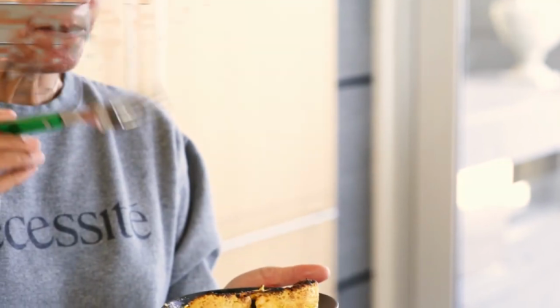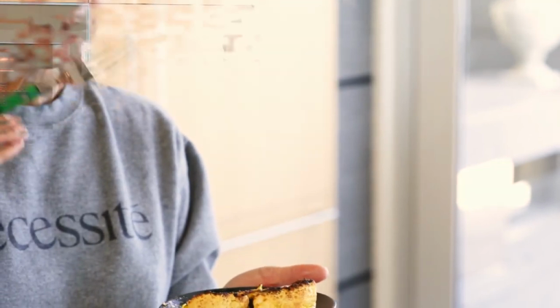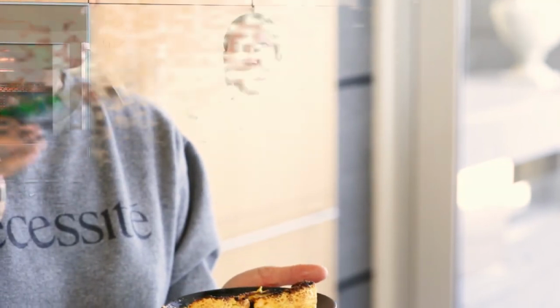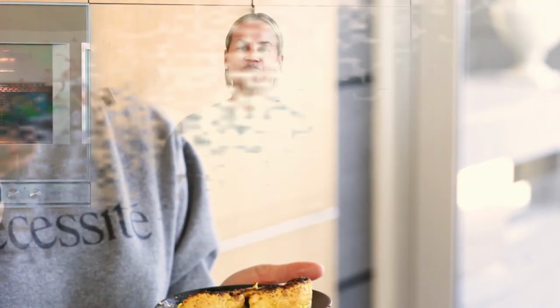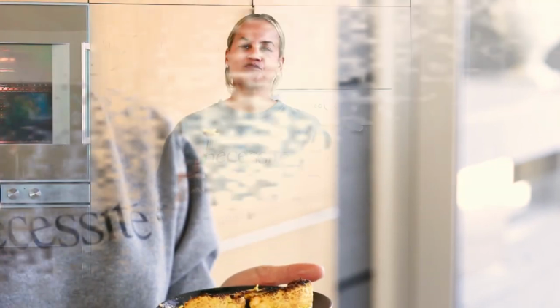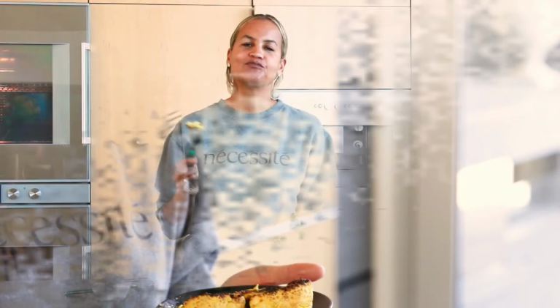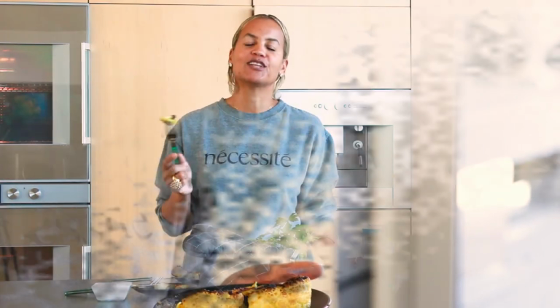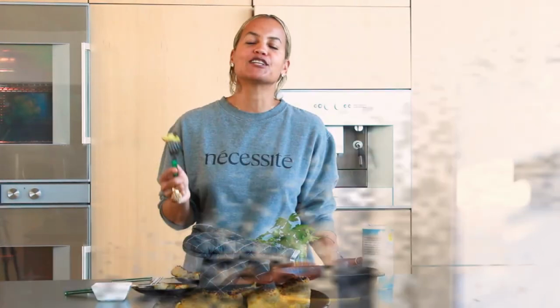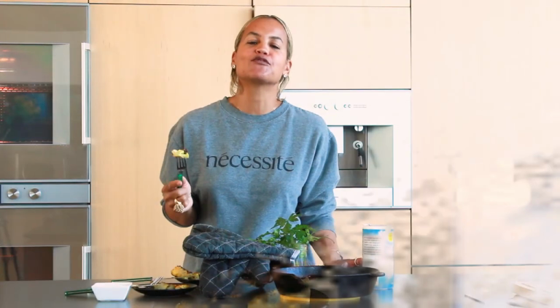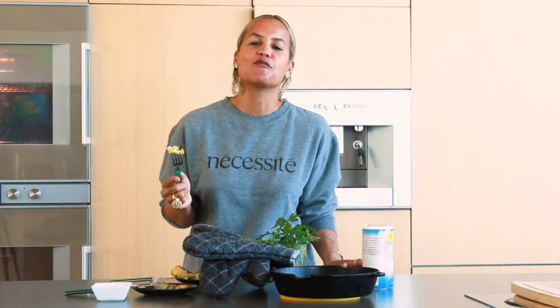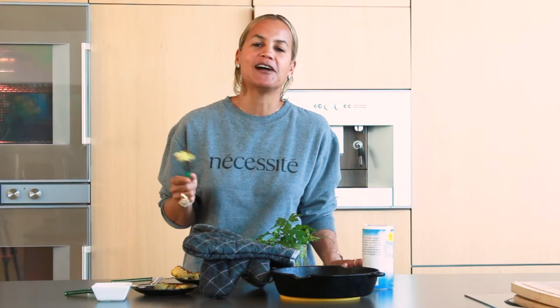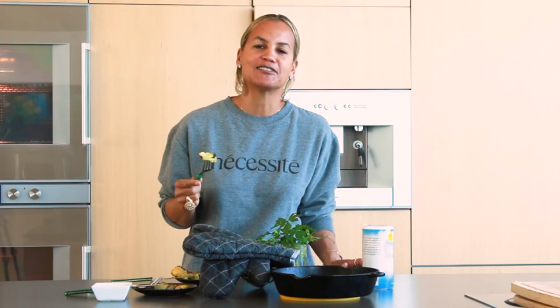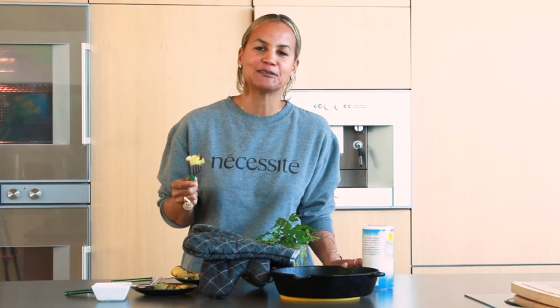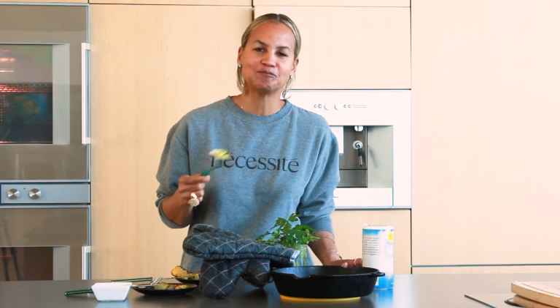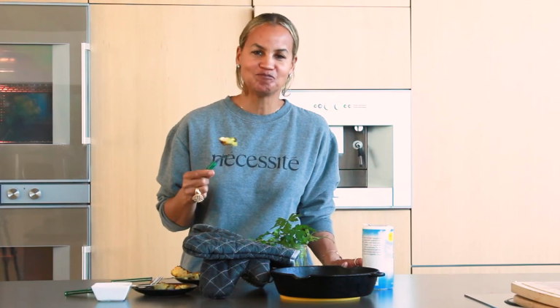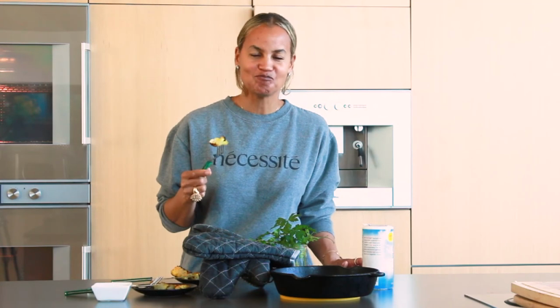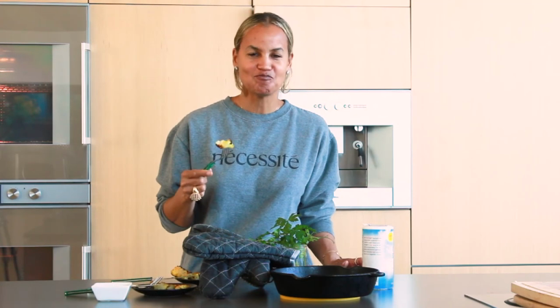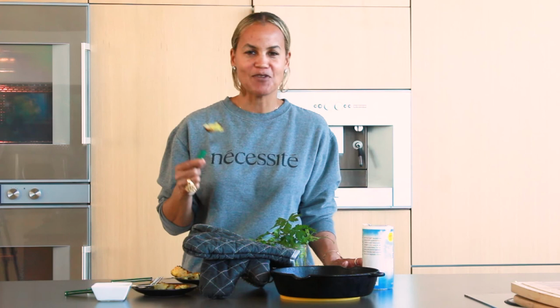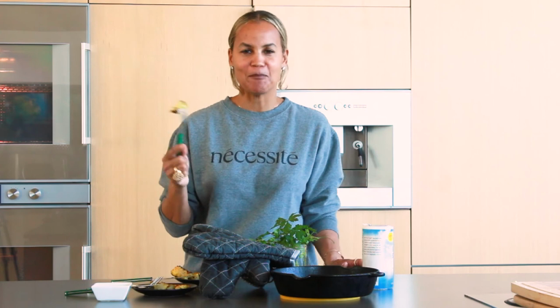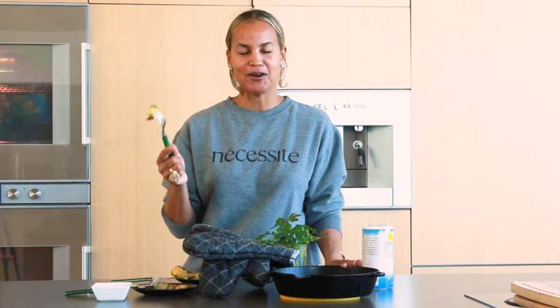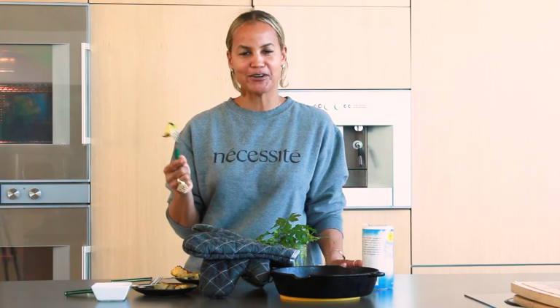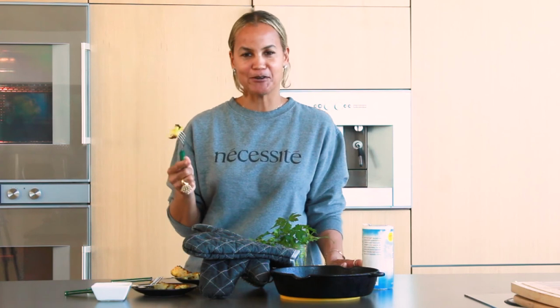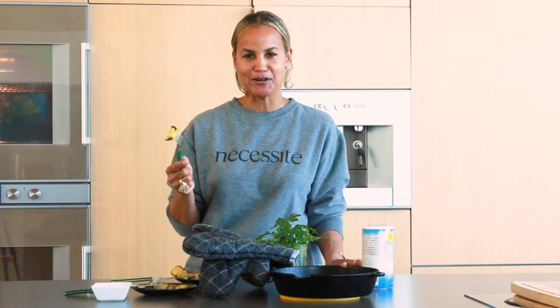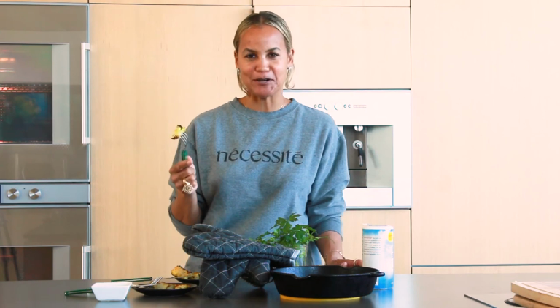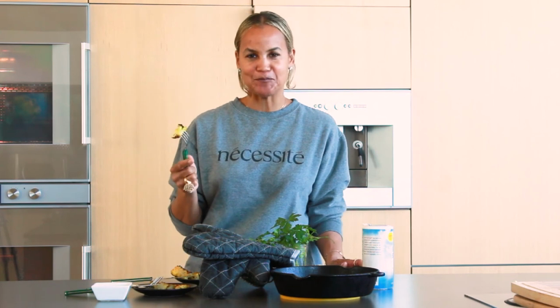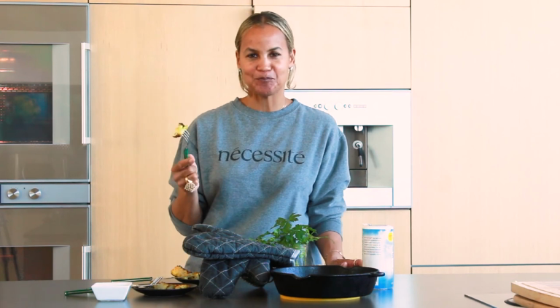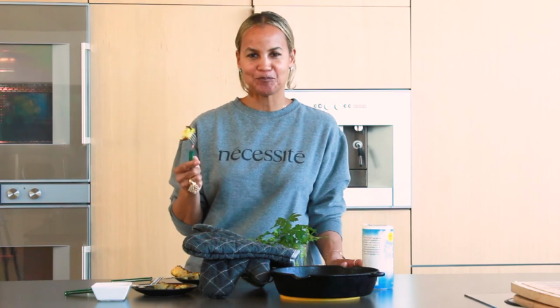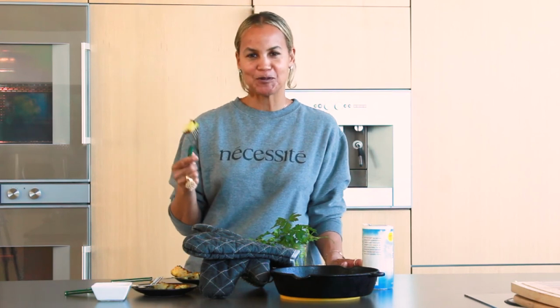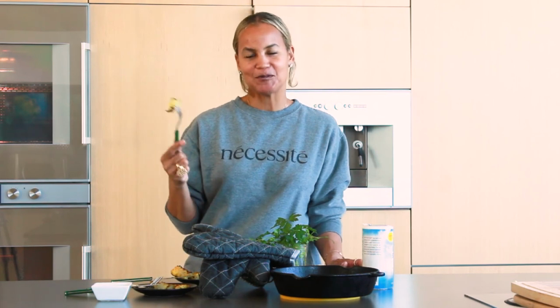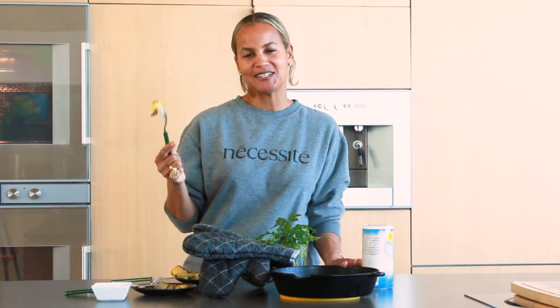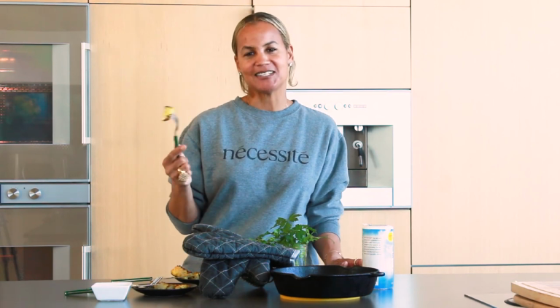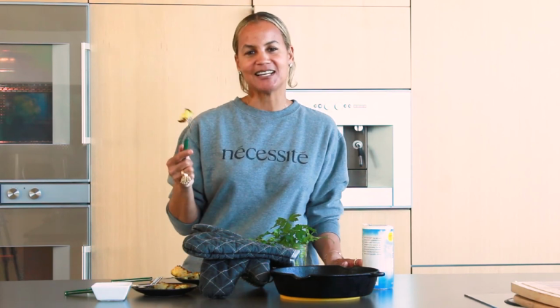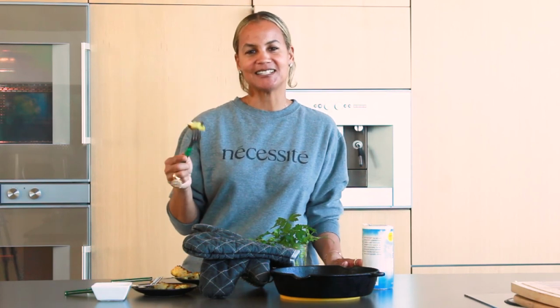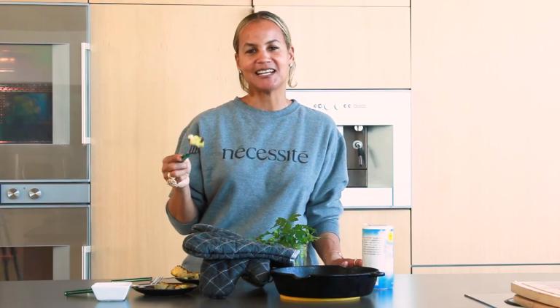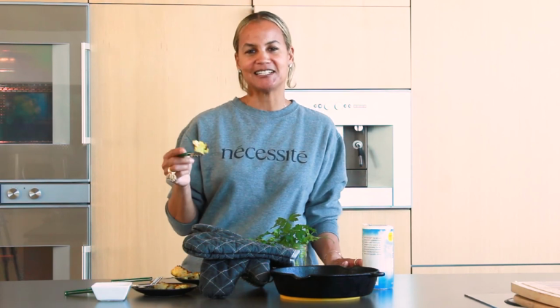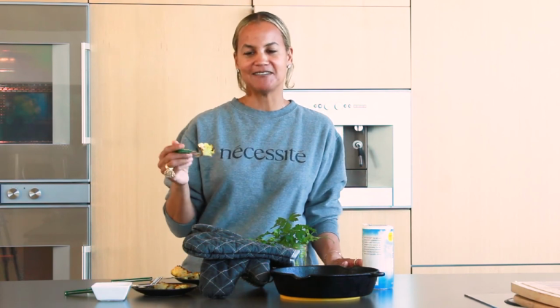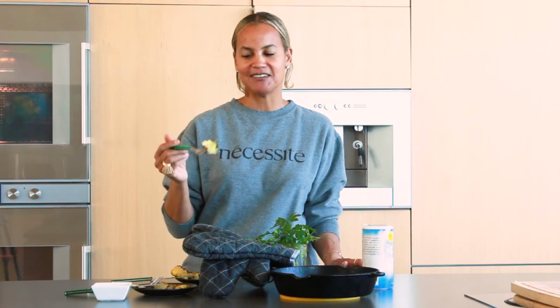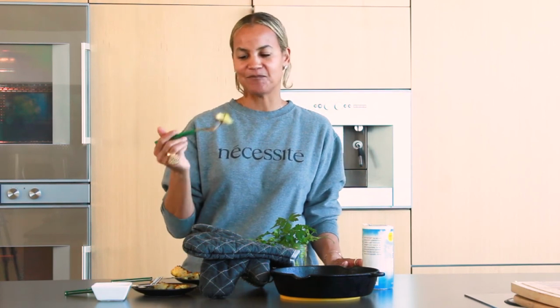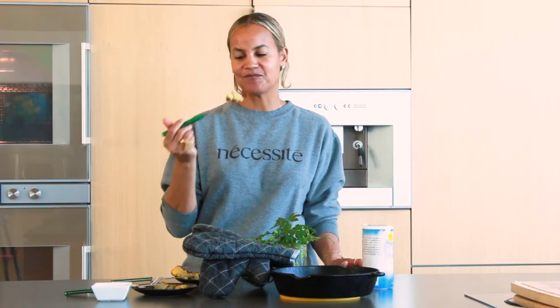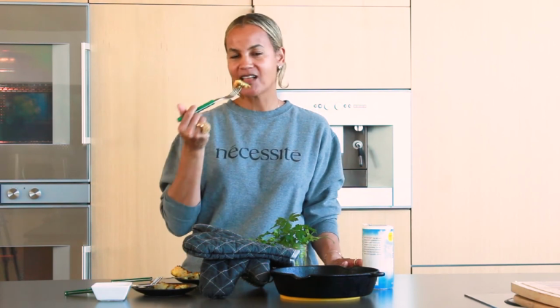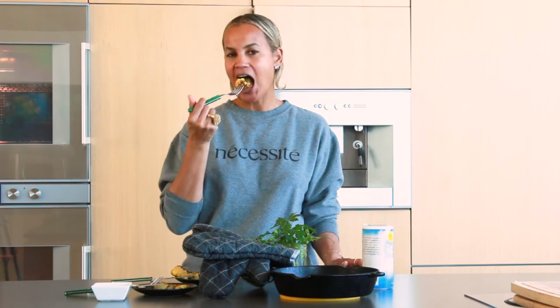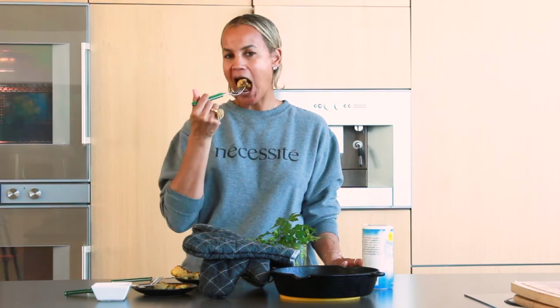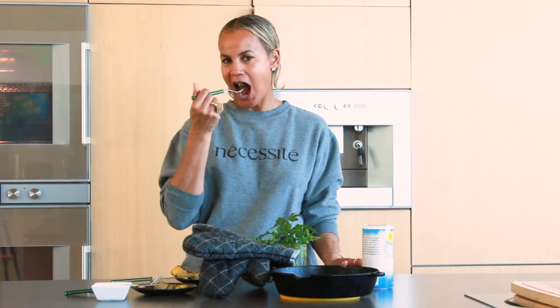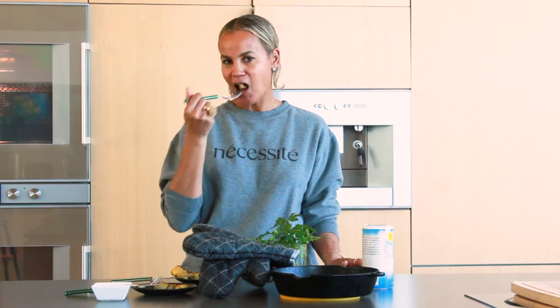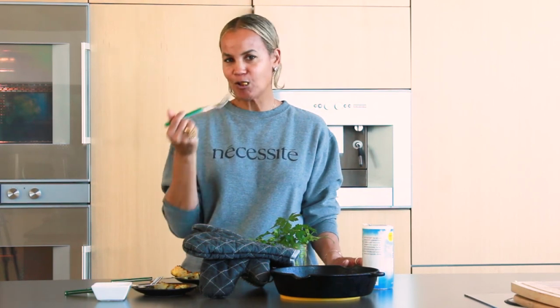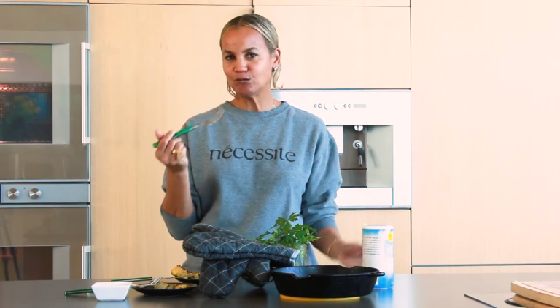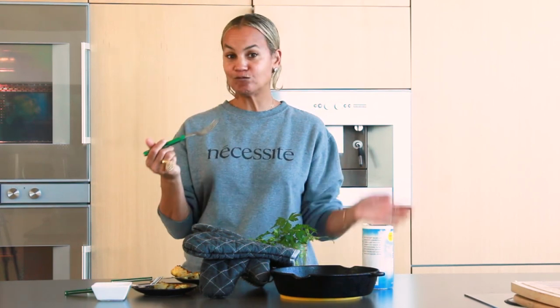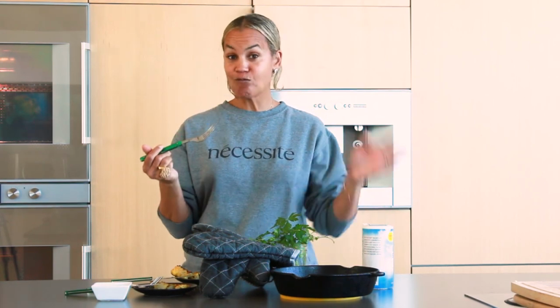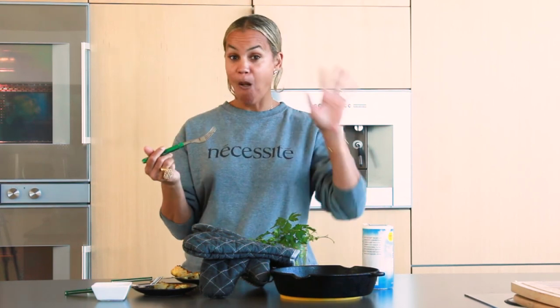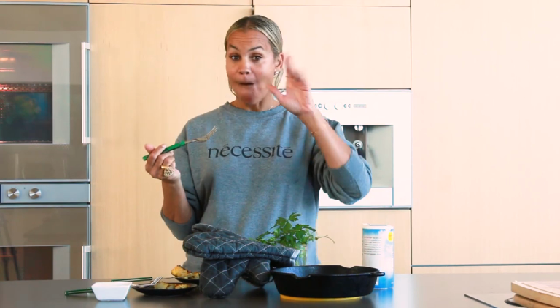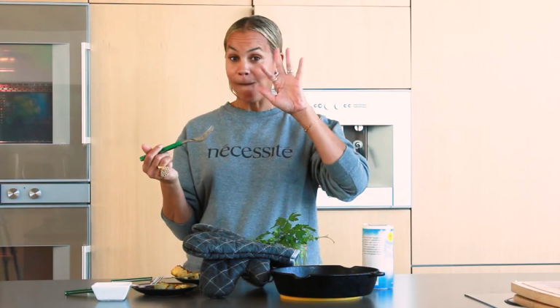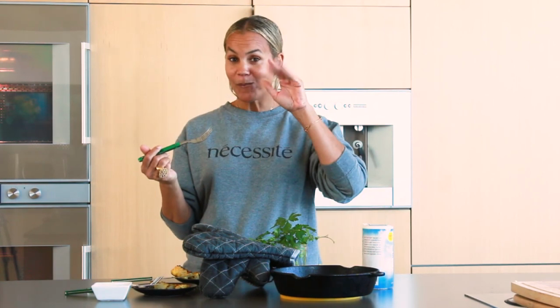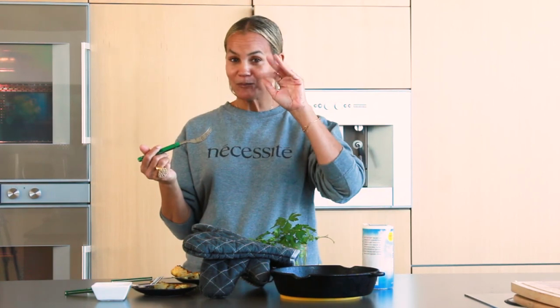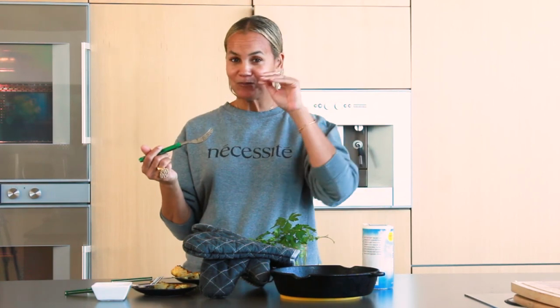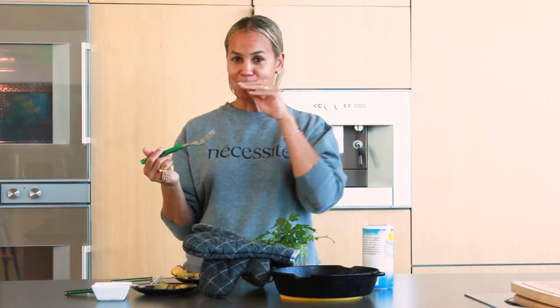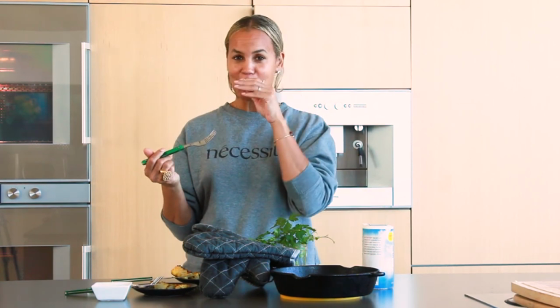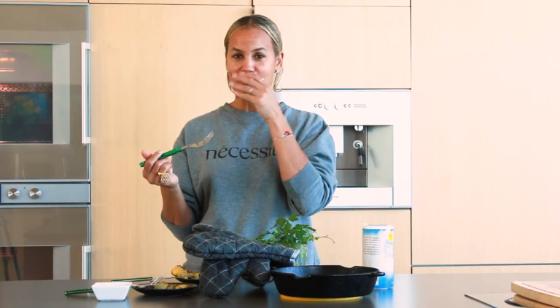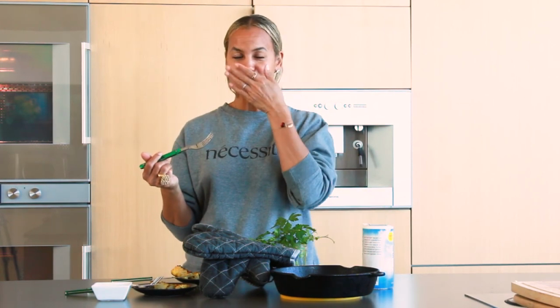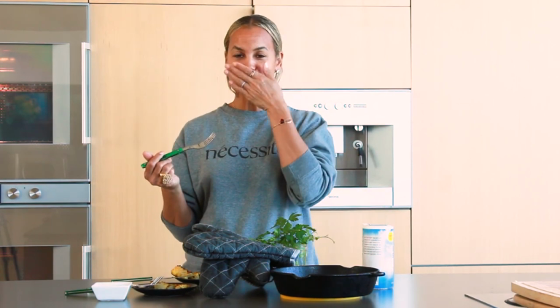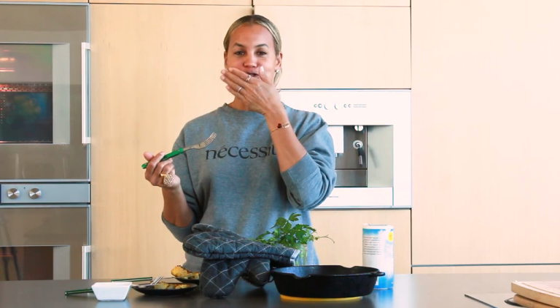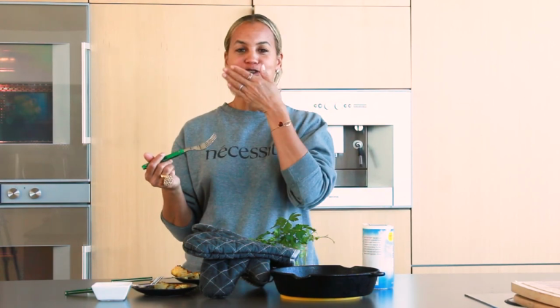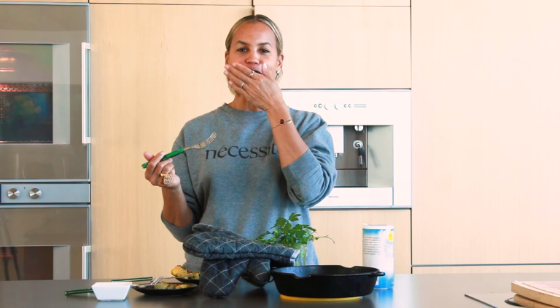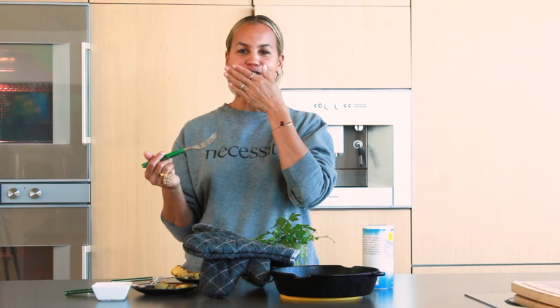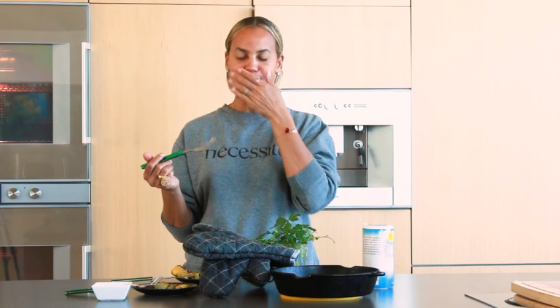Thanks for watching. I'm Erica Reed with Necessity TV. Toodles!